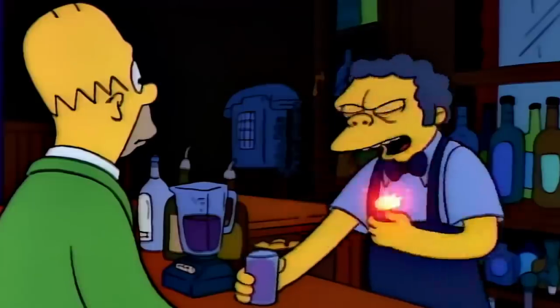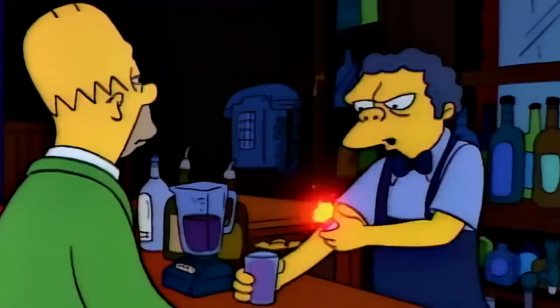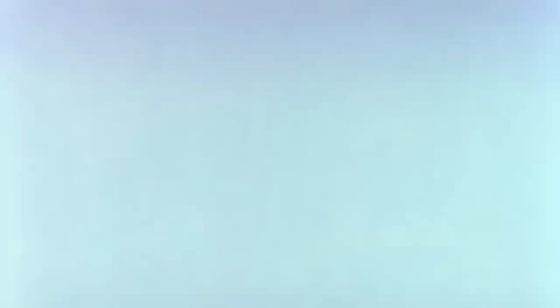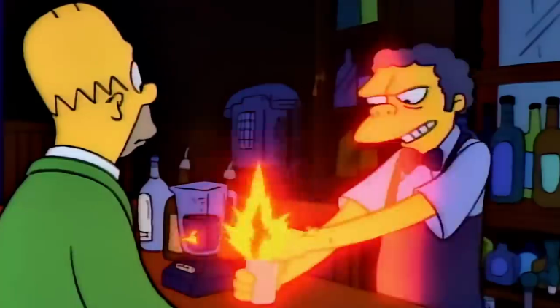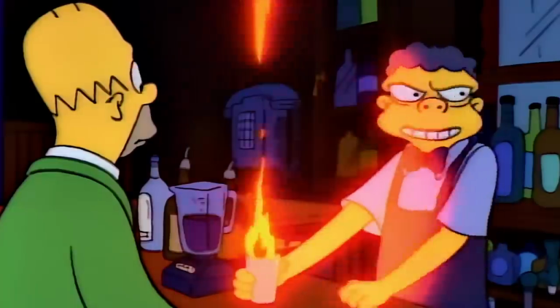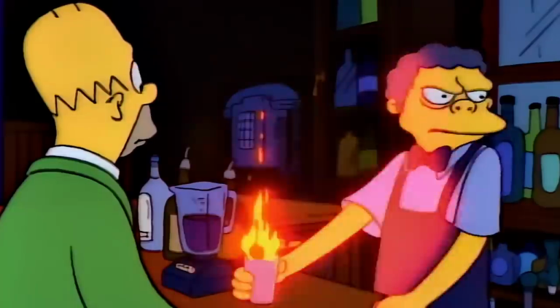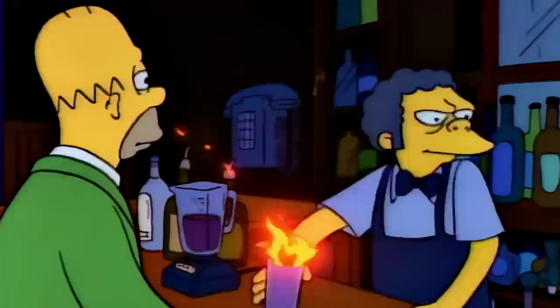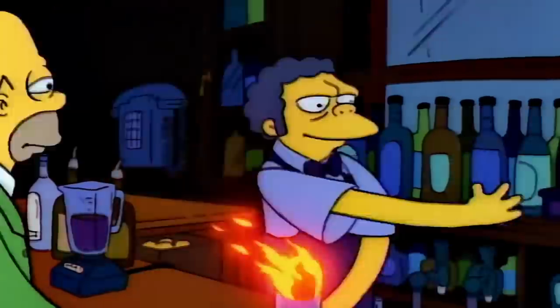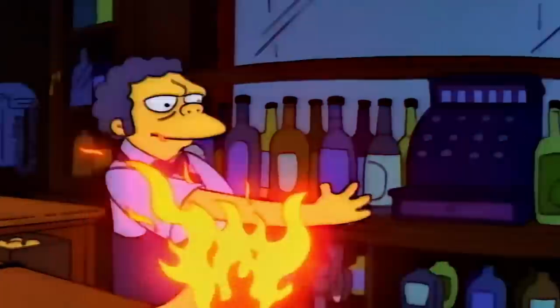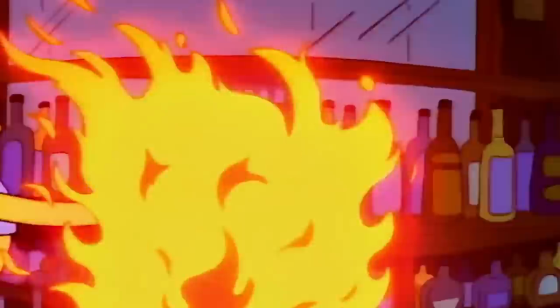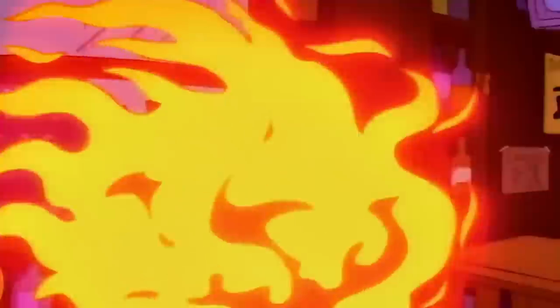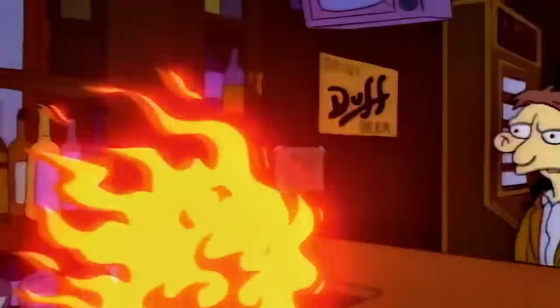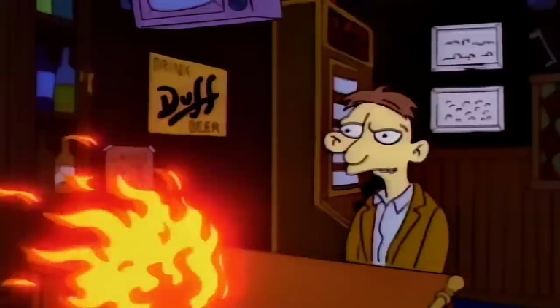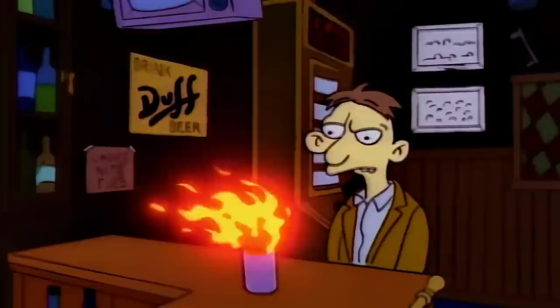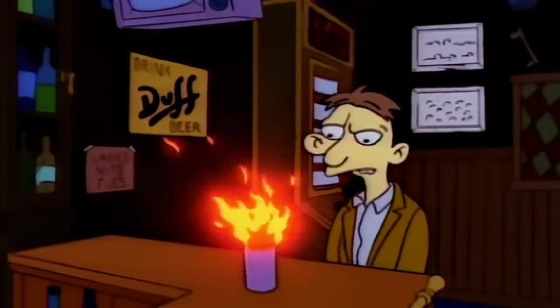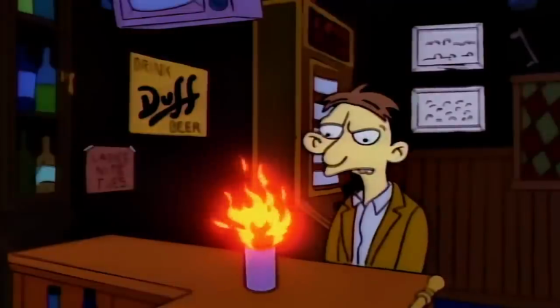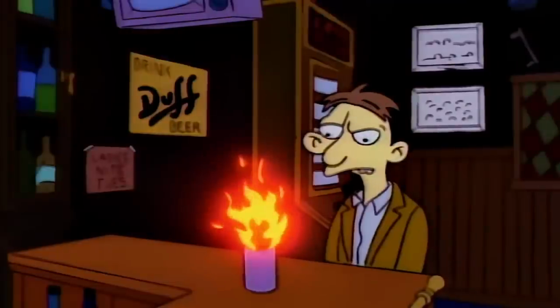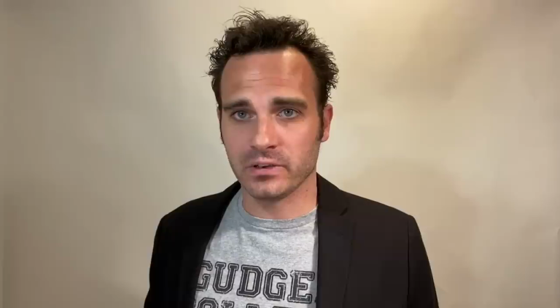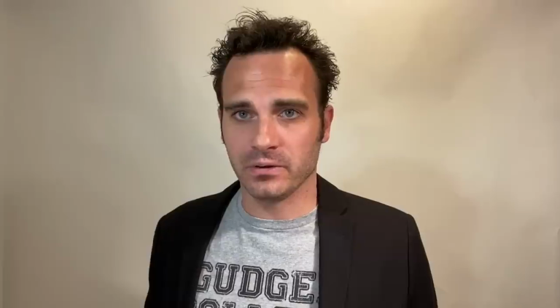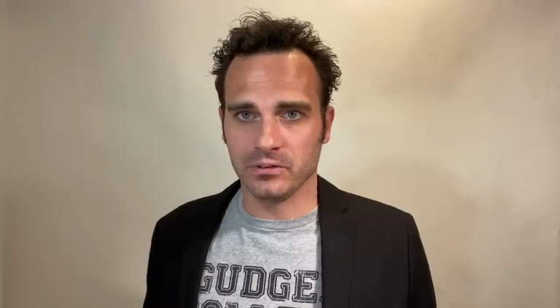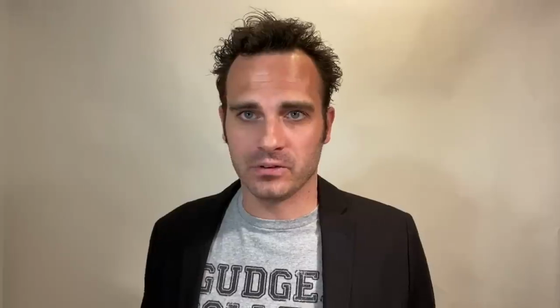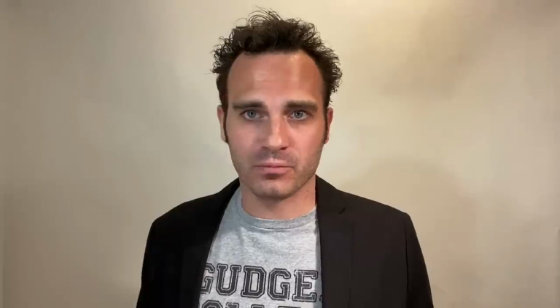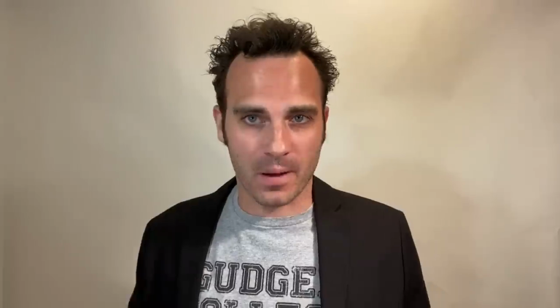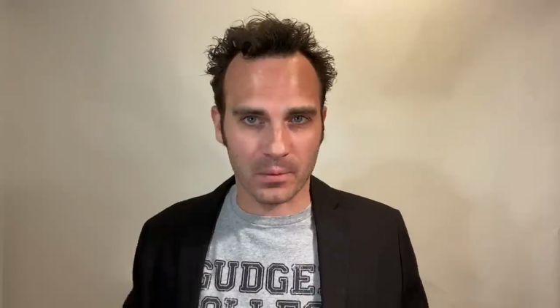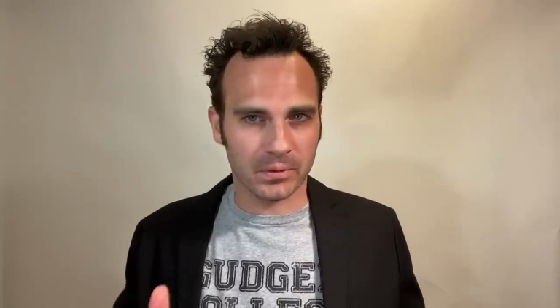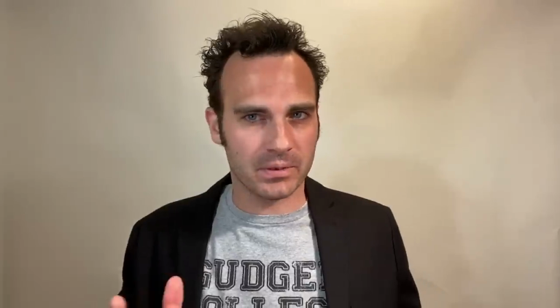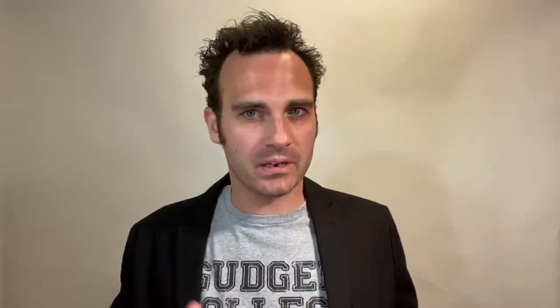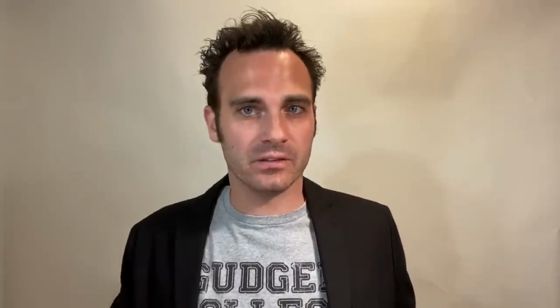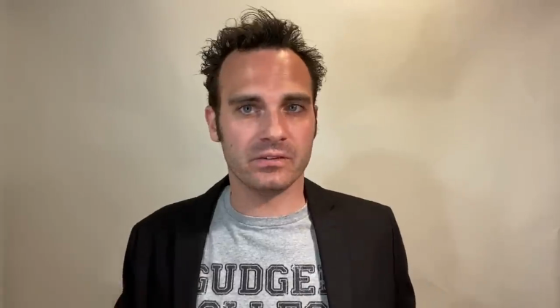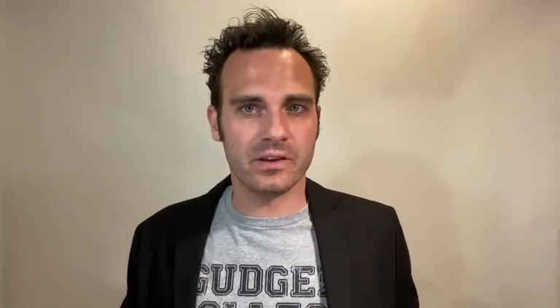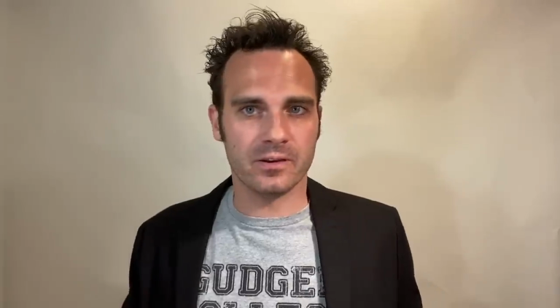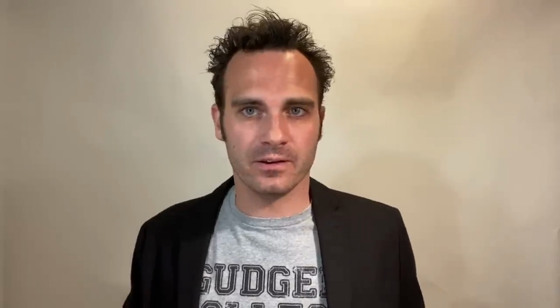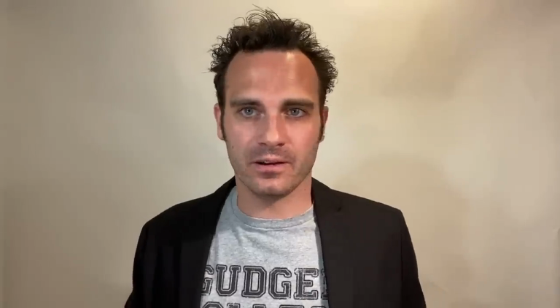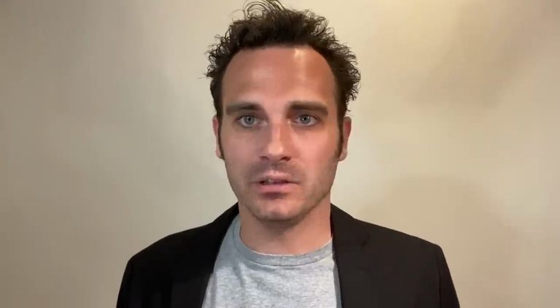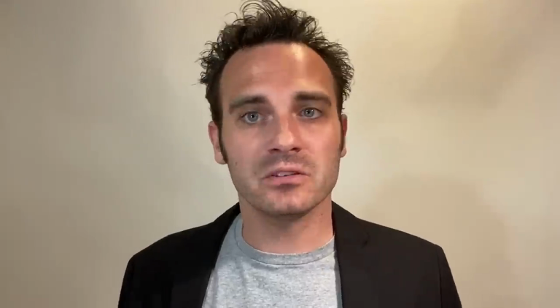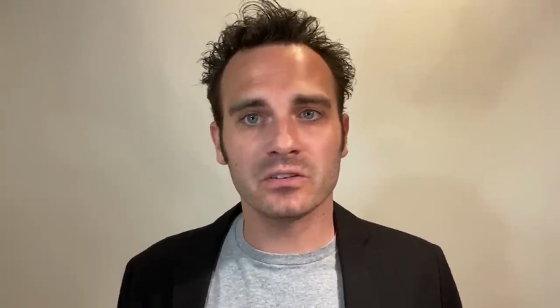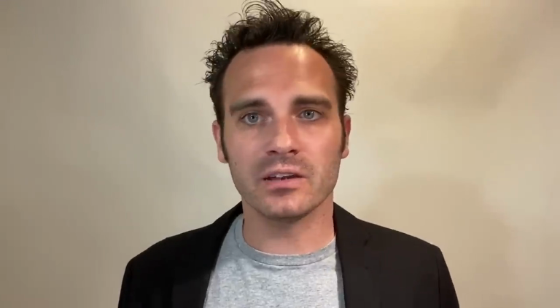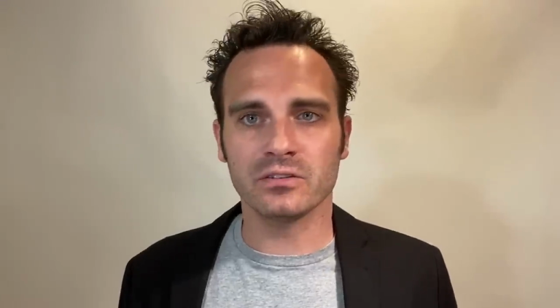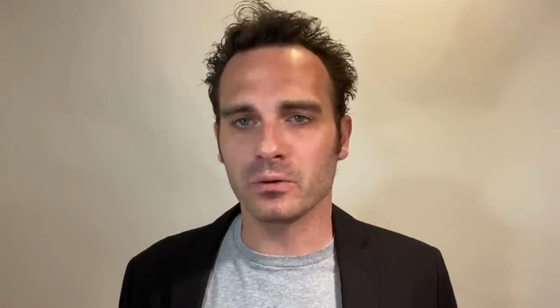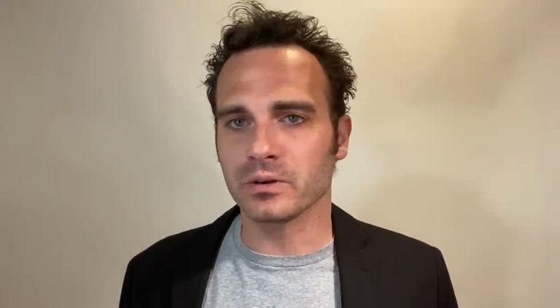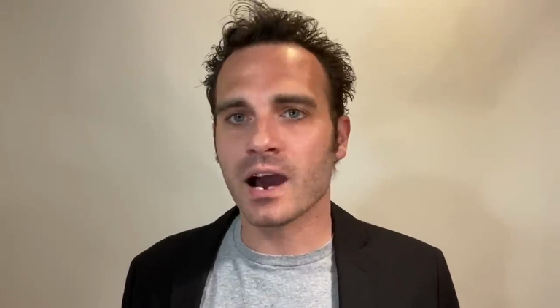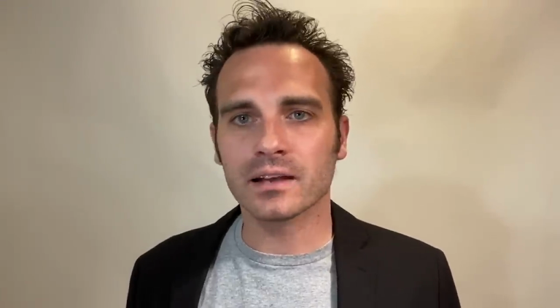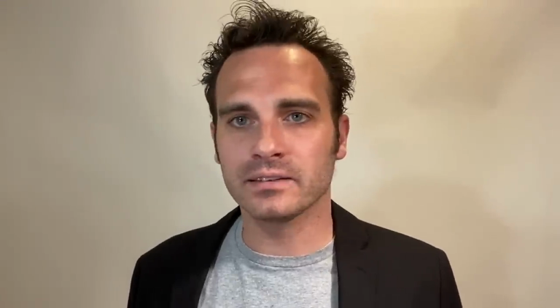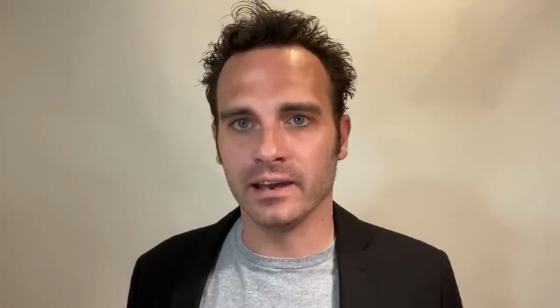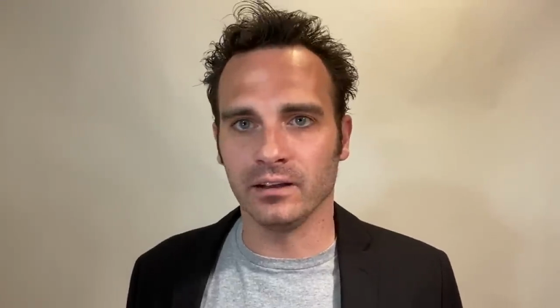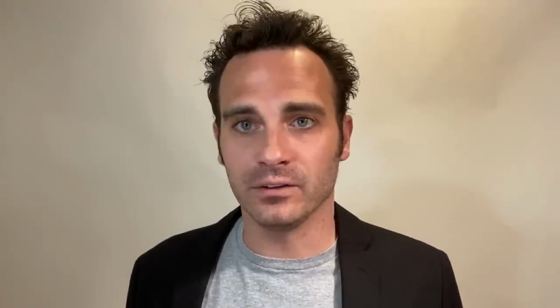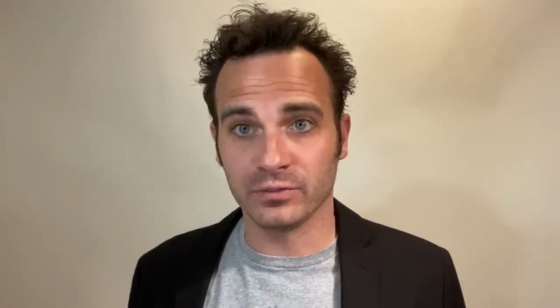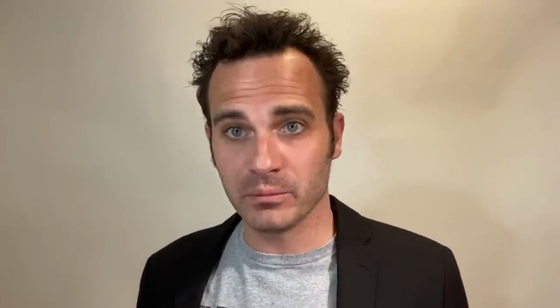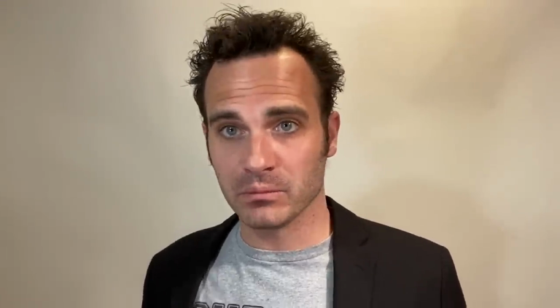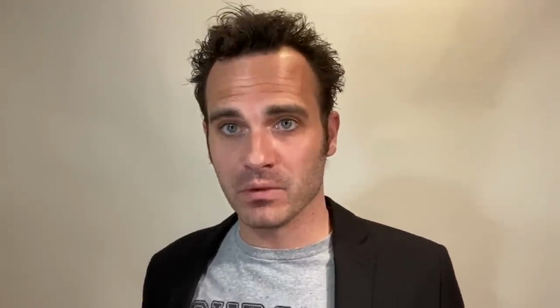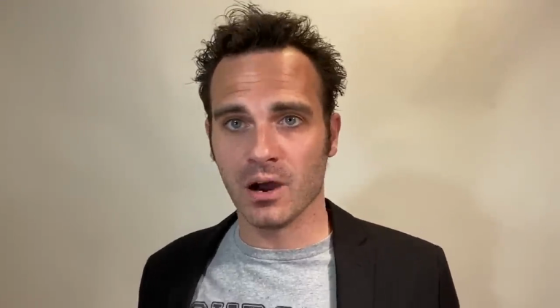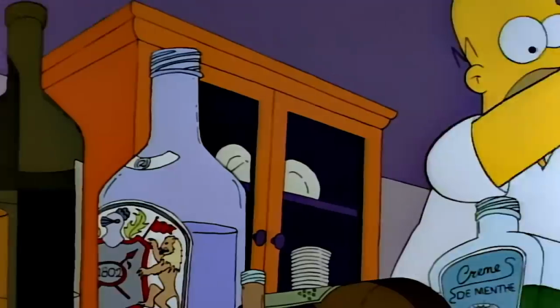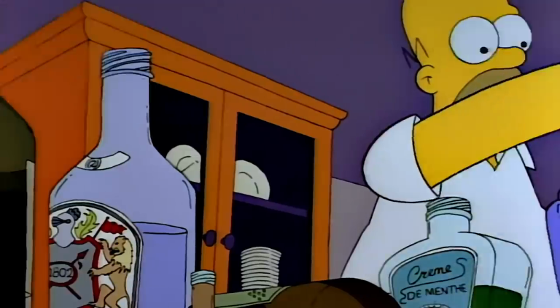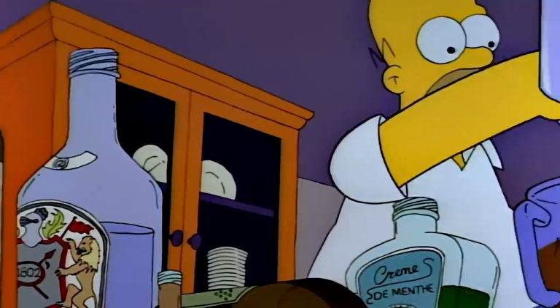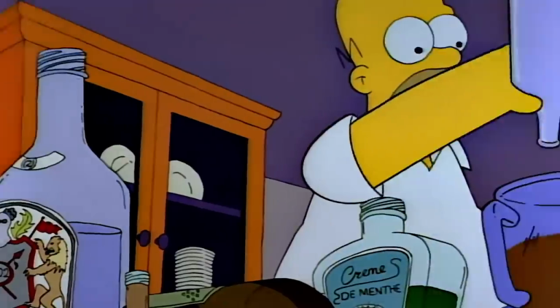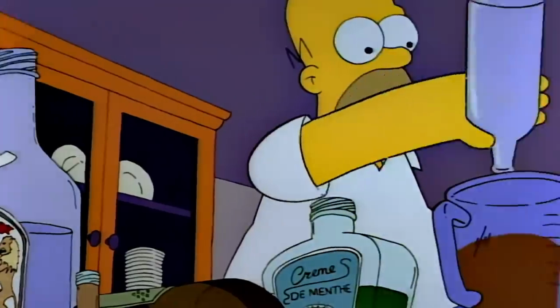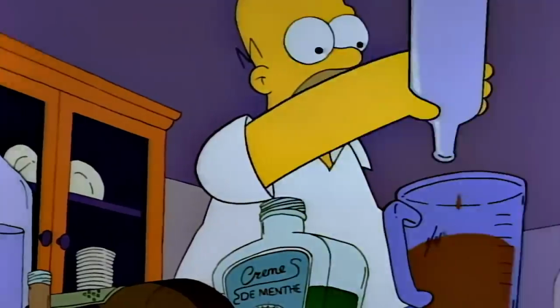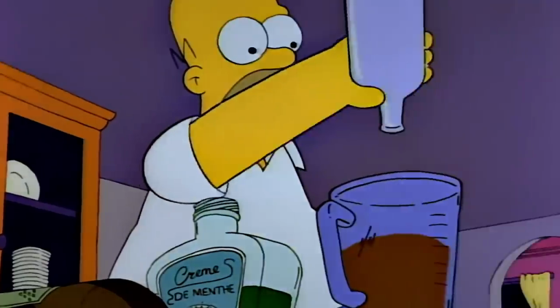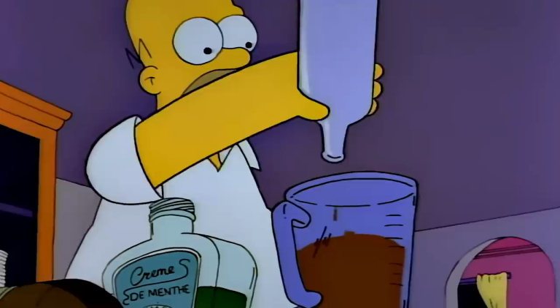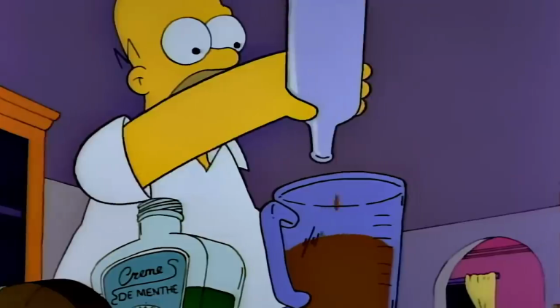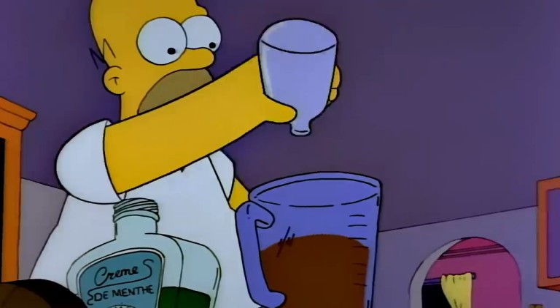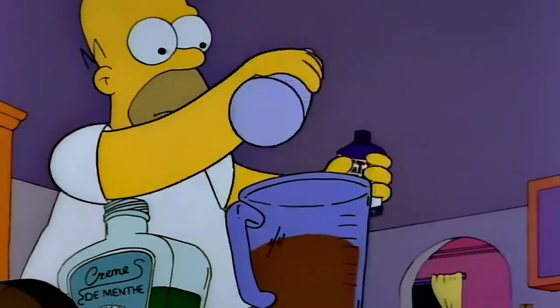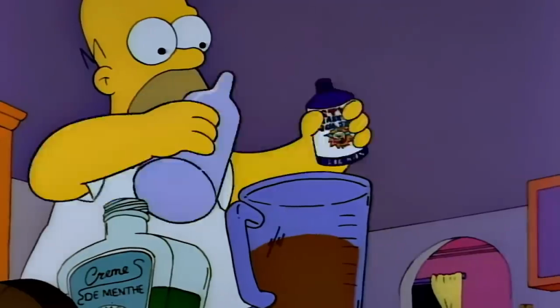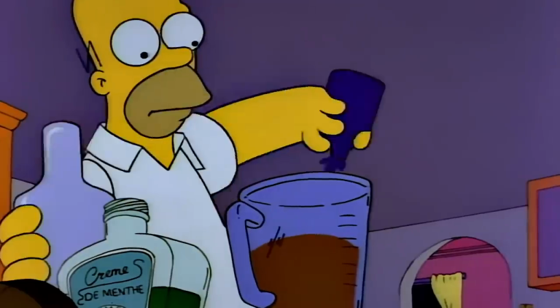Homer shows a knack for inventing throughout the series, and it probably begins here when he designs his own cocktail, the Flaming Mo, just using things in his kitchen.